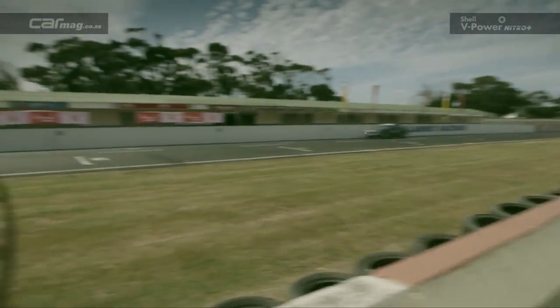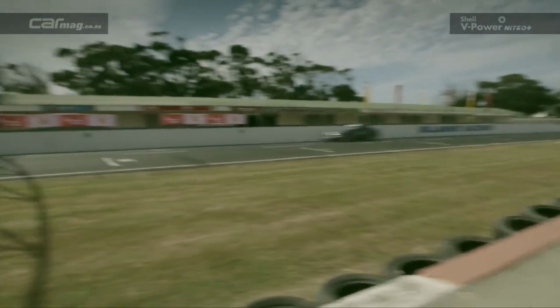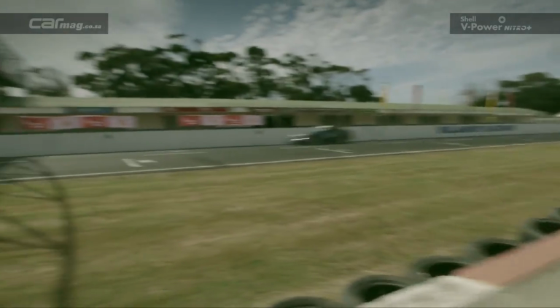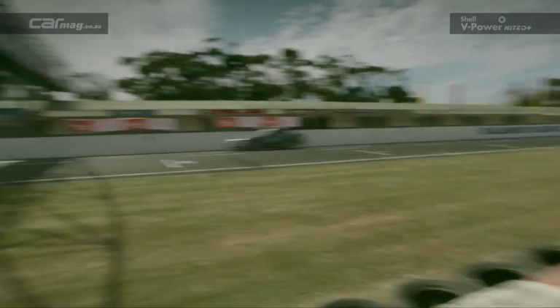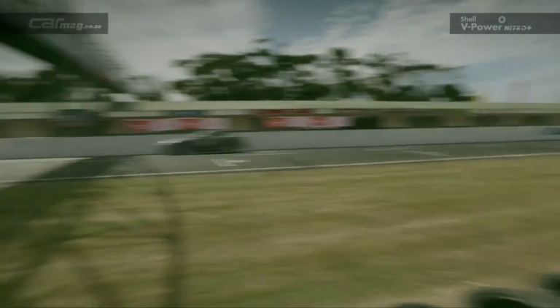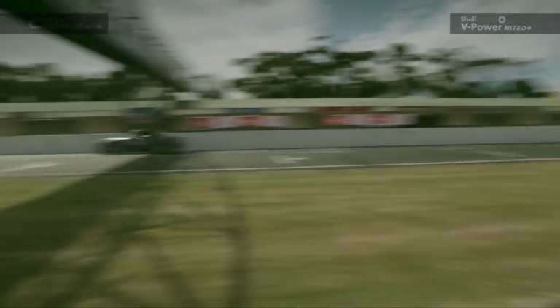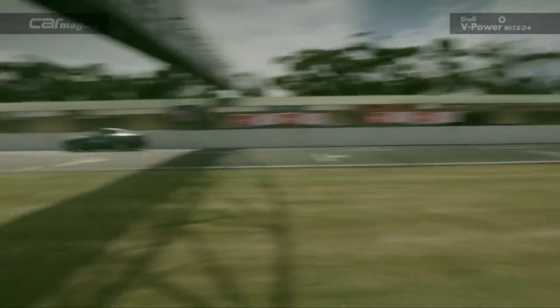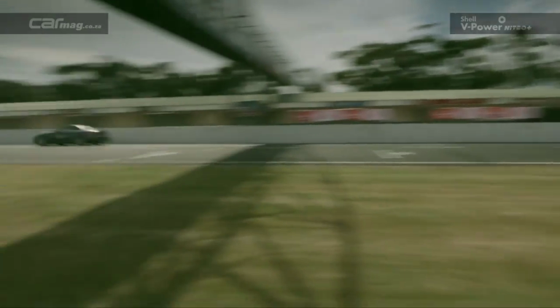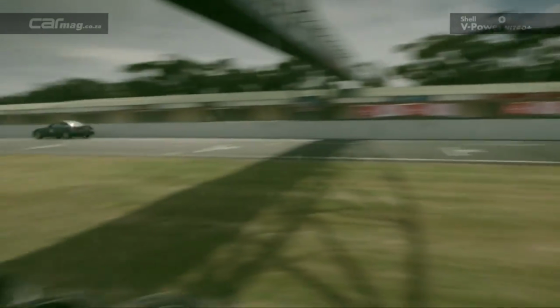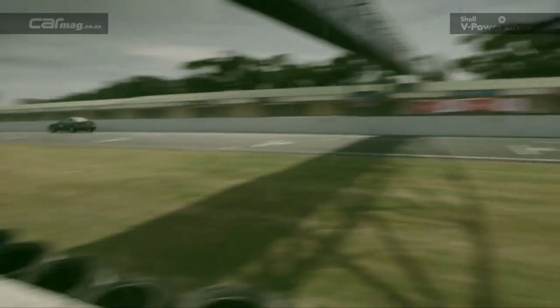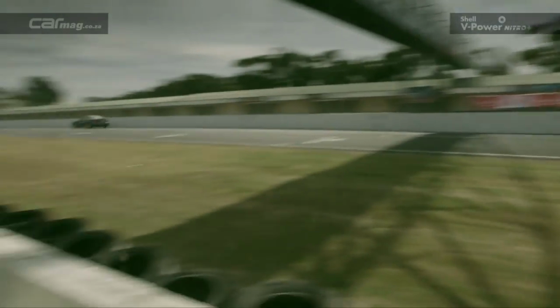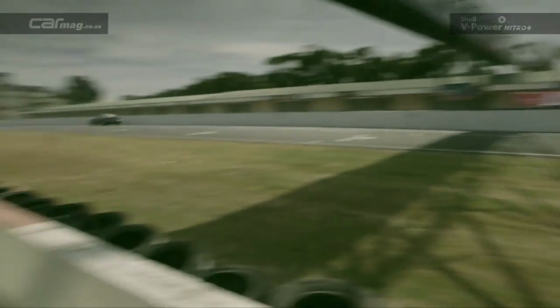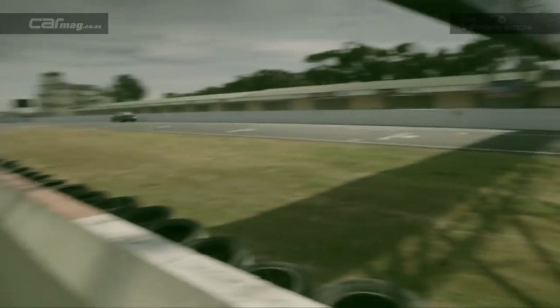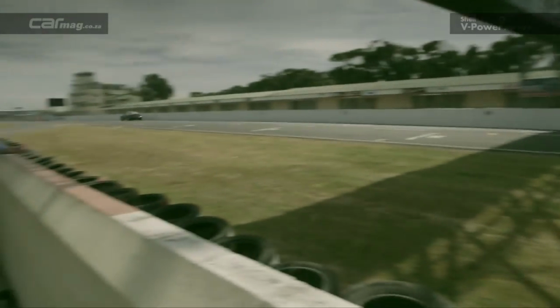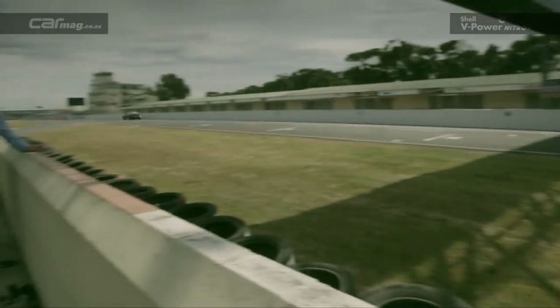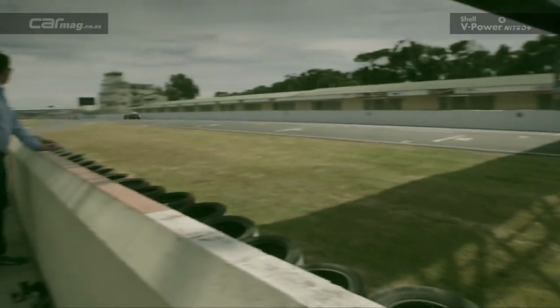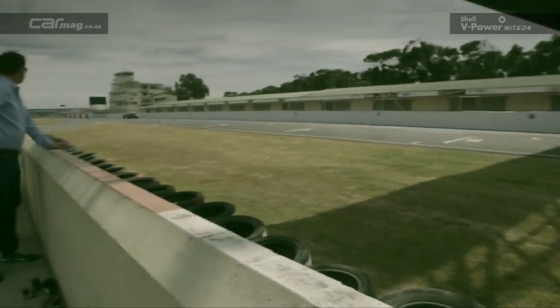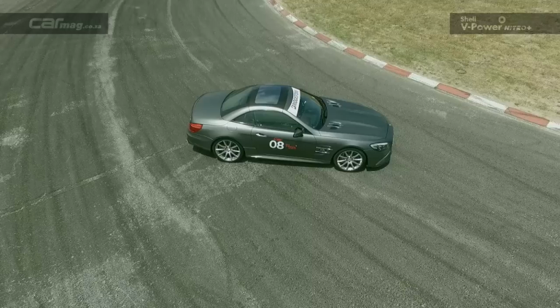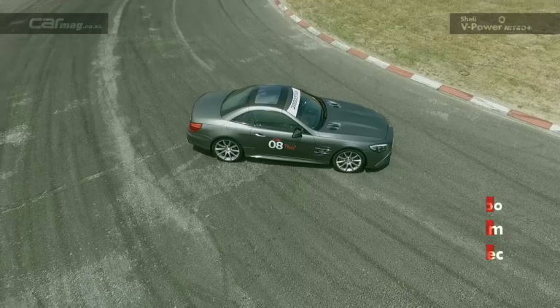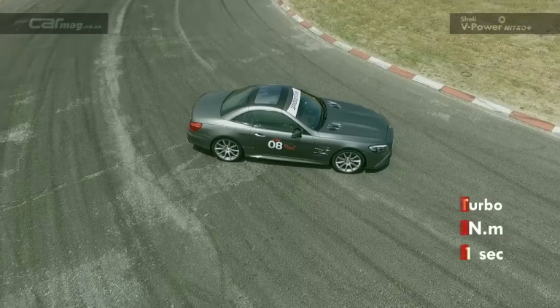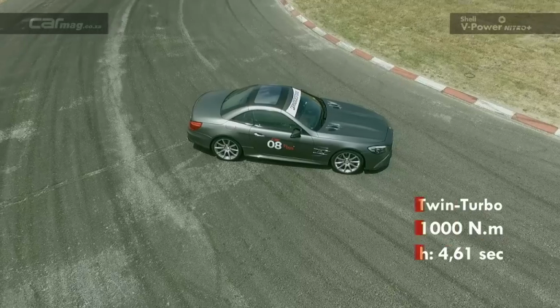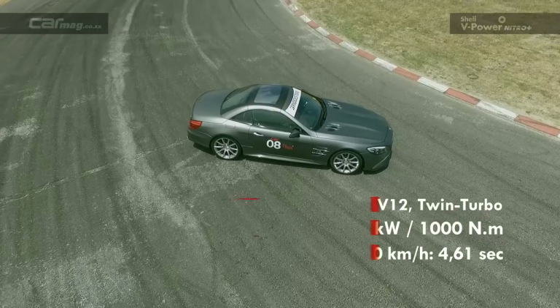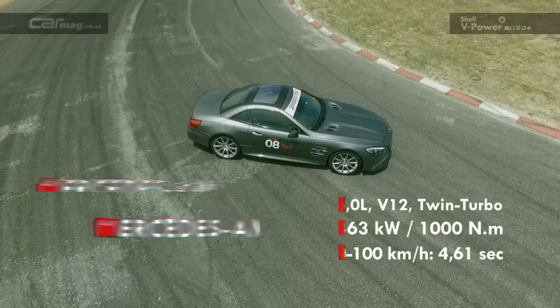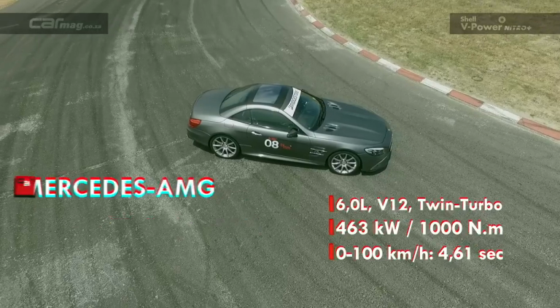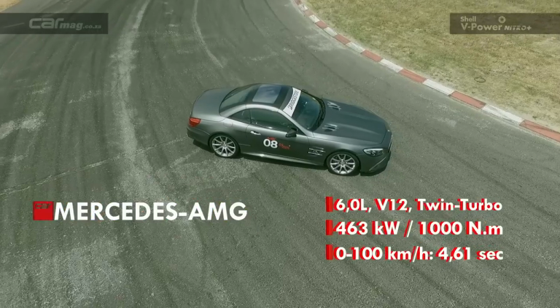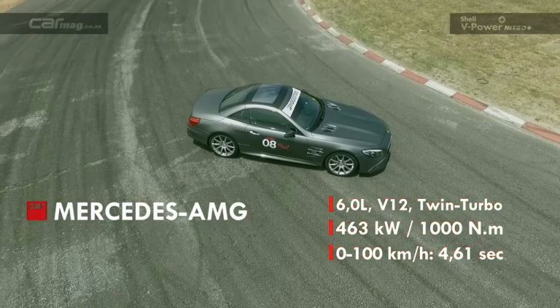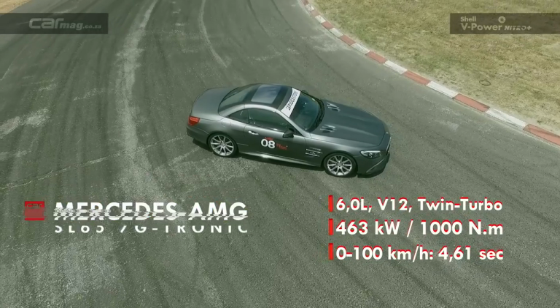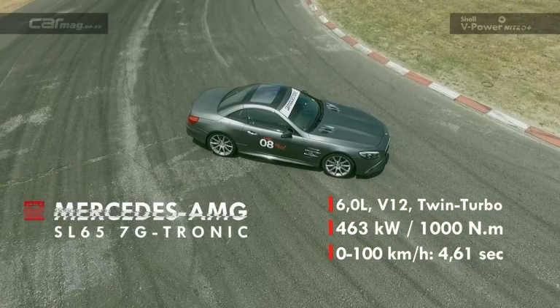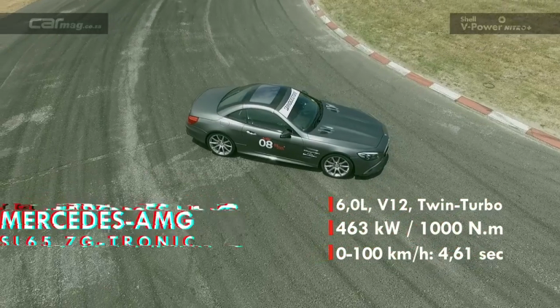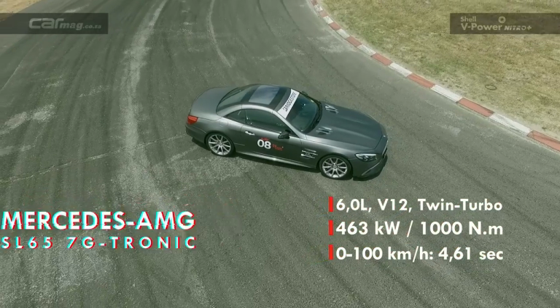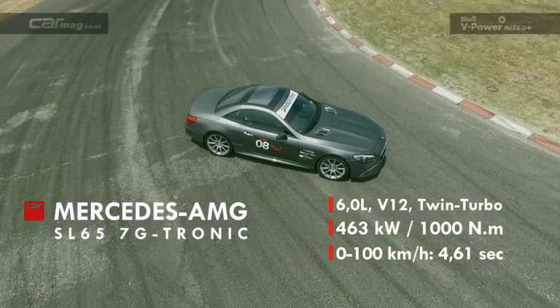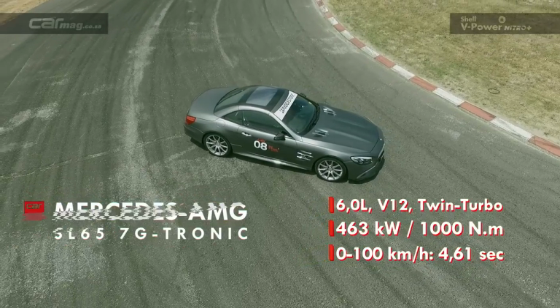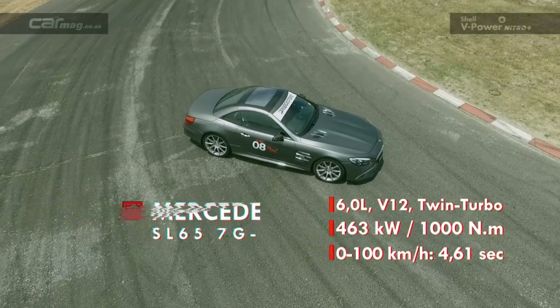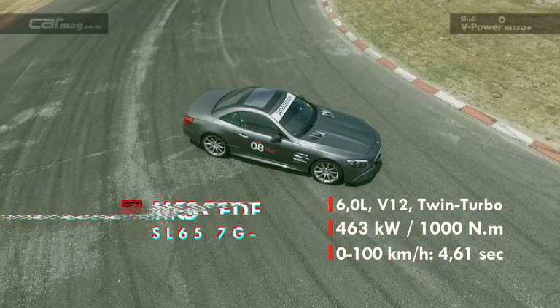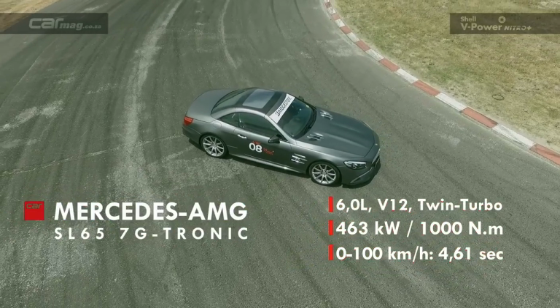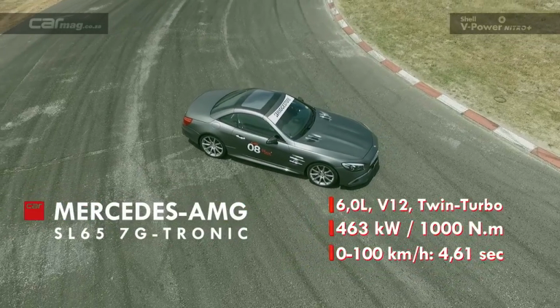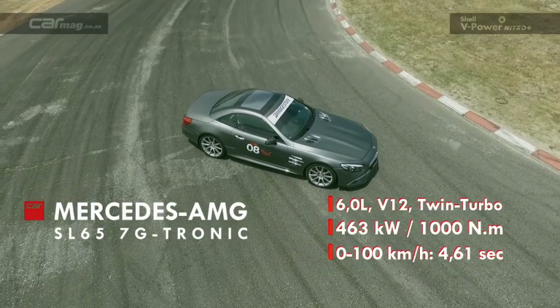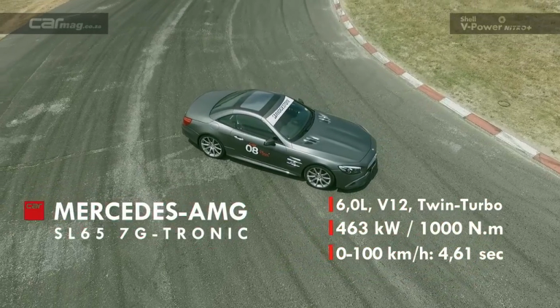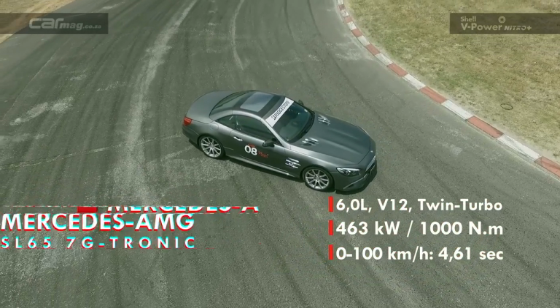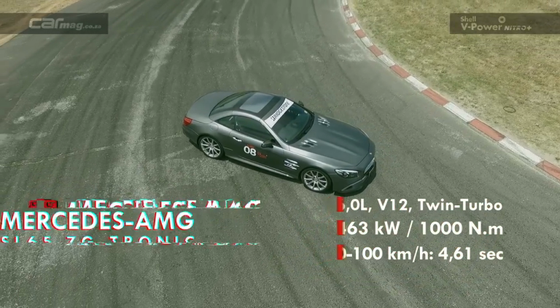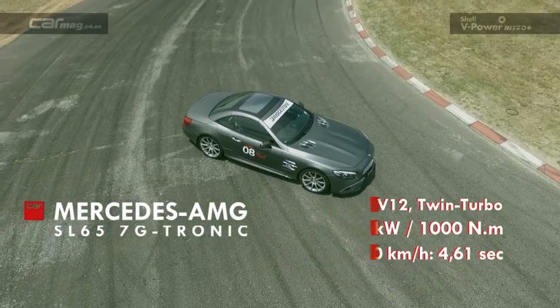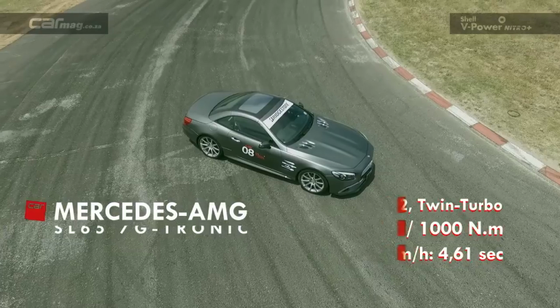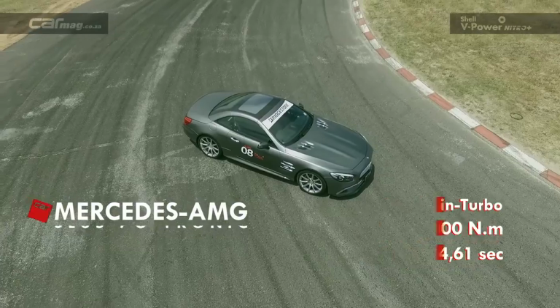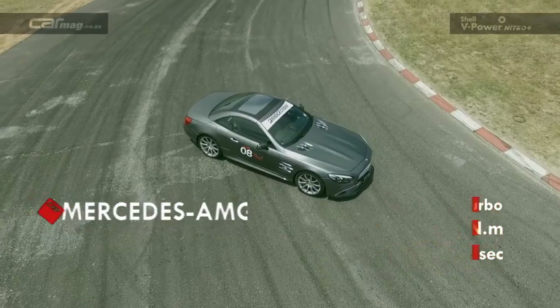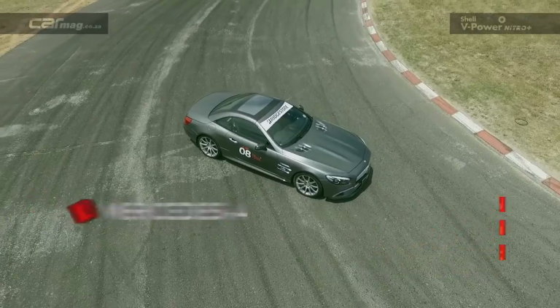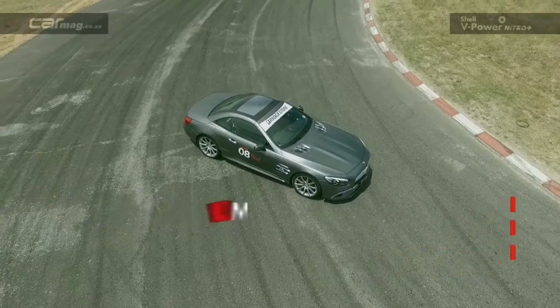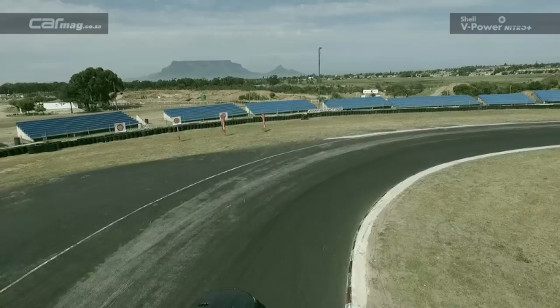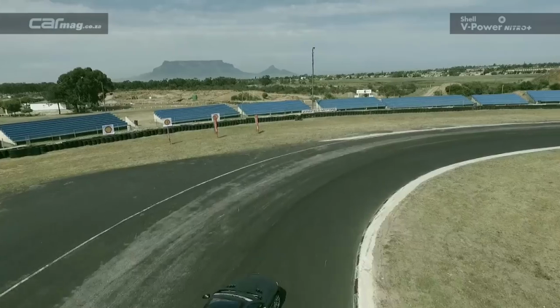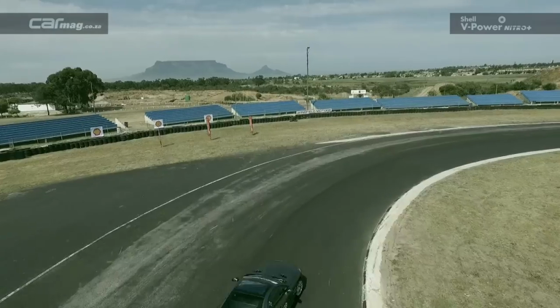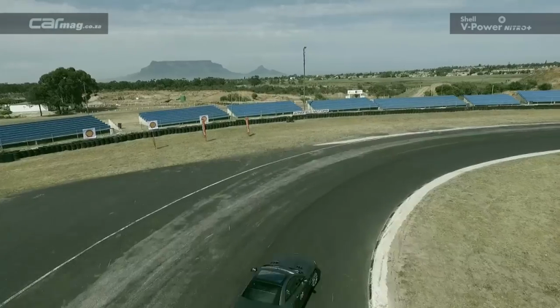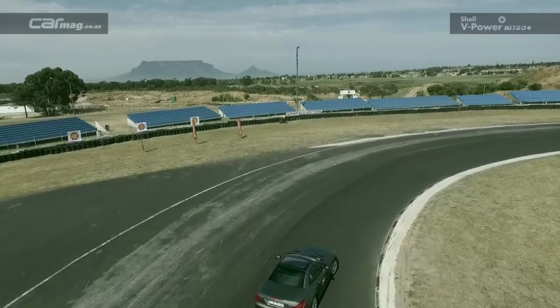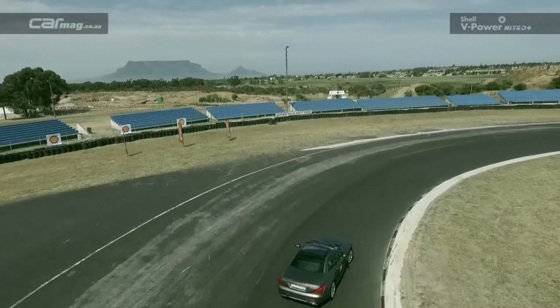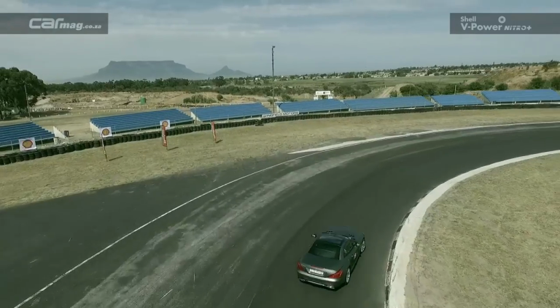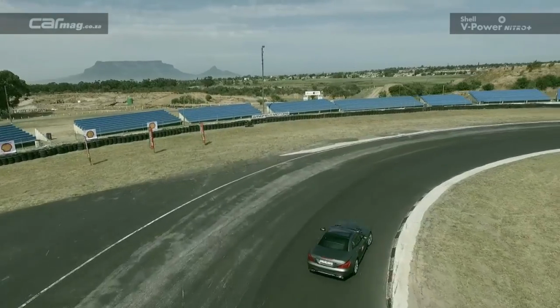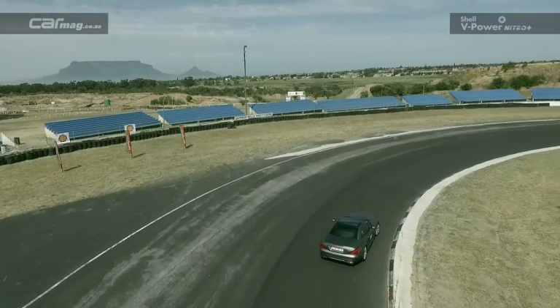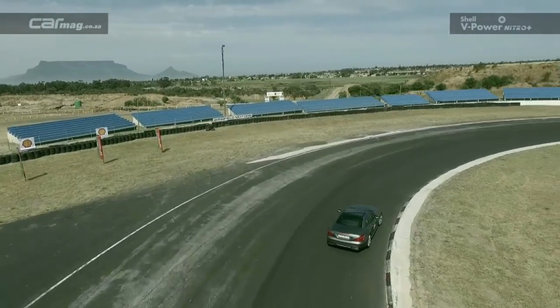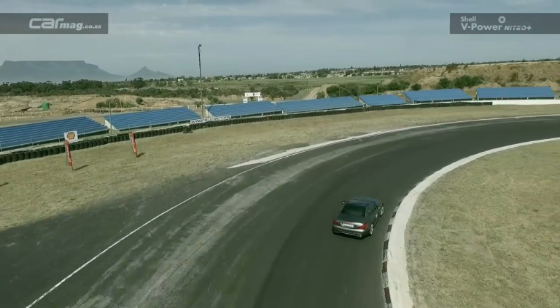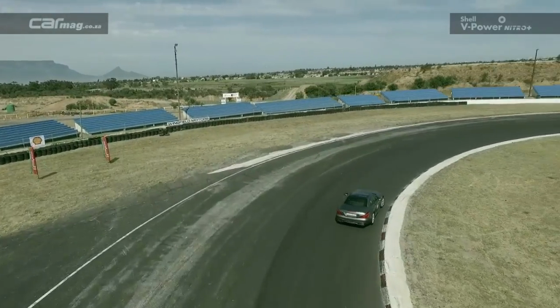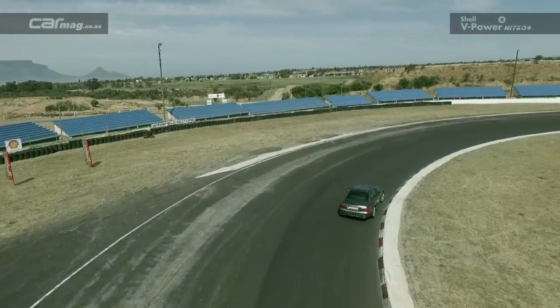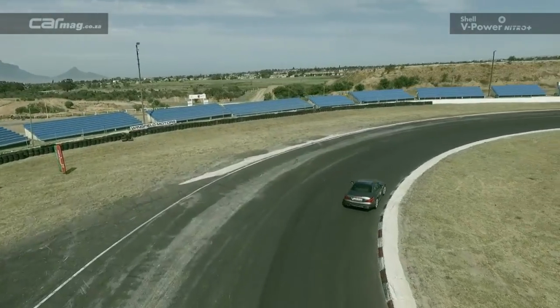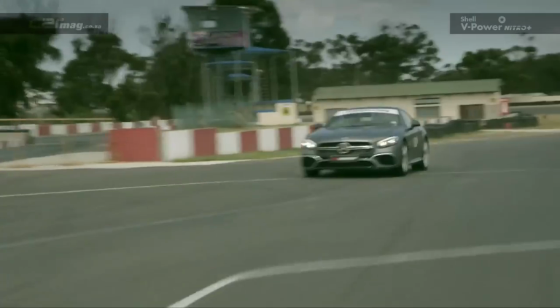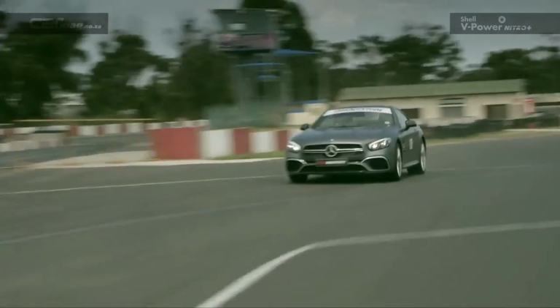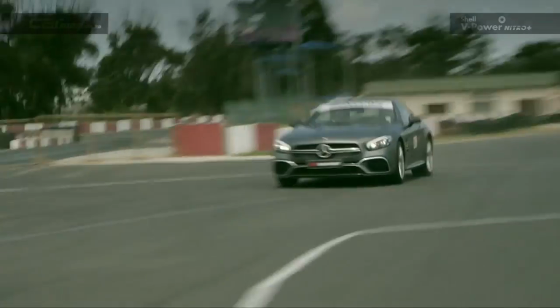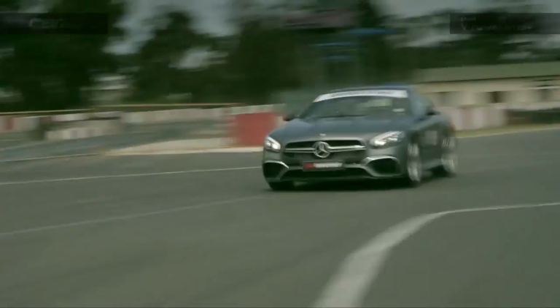Amazing engine, amazing brakes. It's a bit heavy, you know. I think maybe this might be the car I'd like the most out of all these cars.